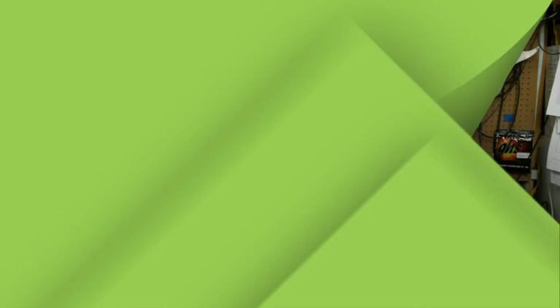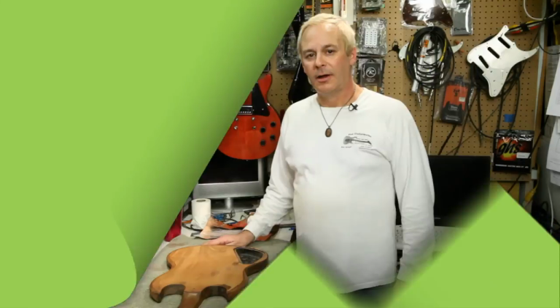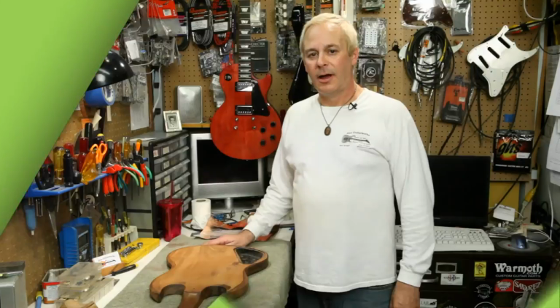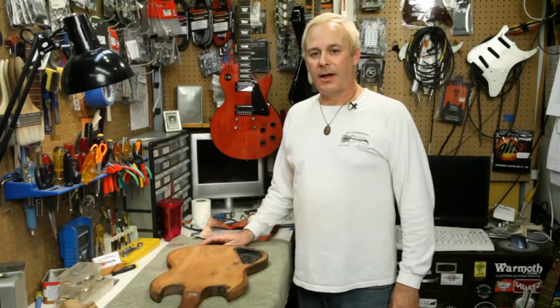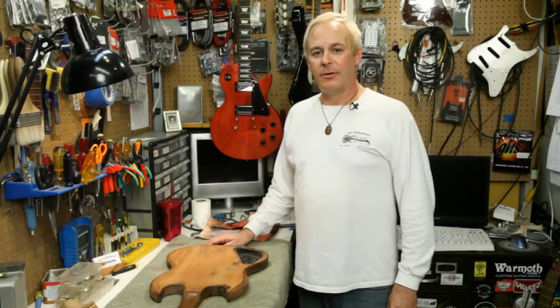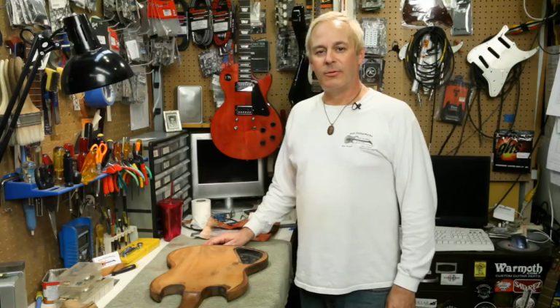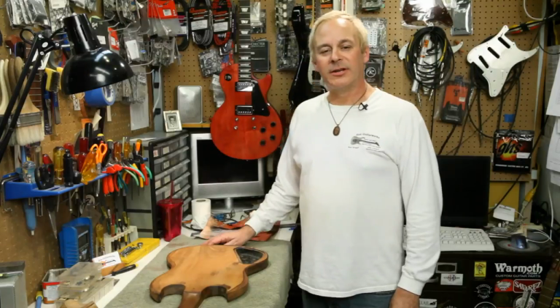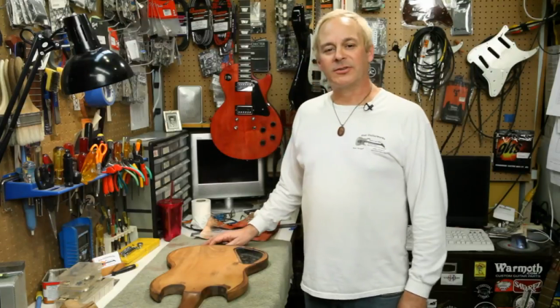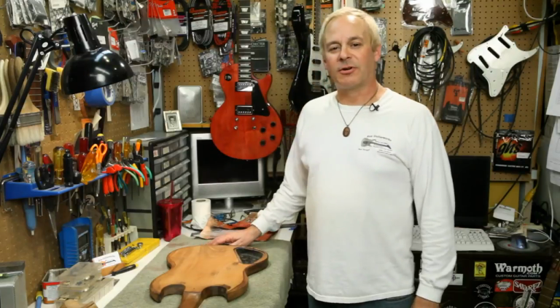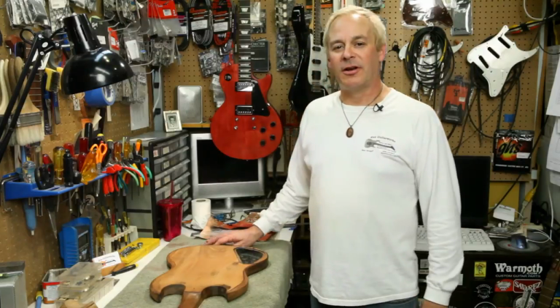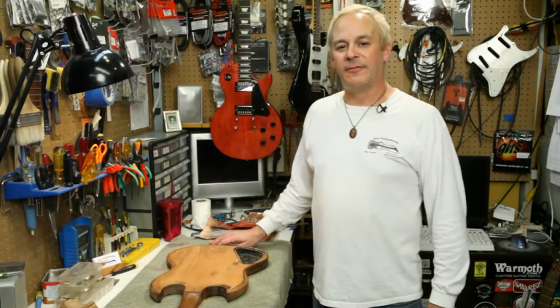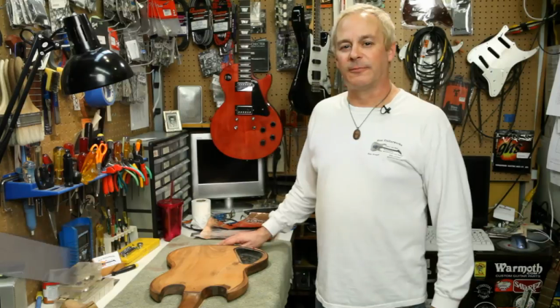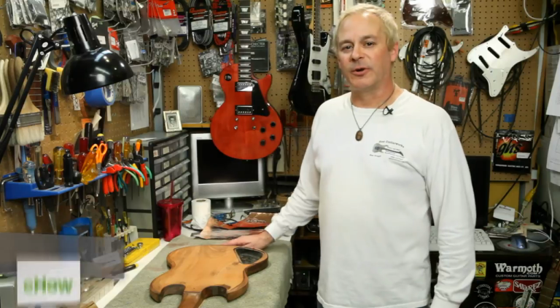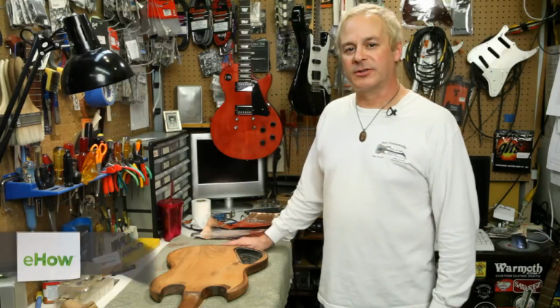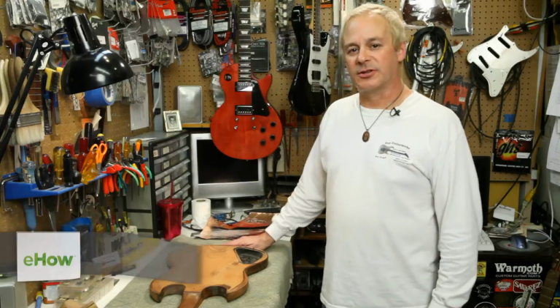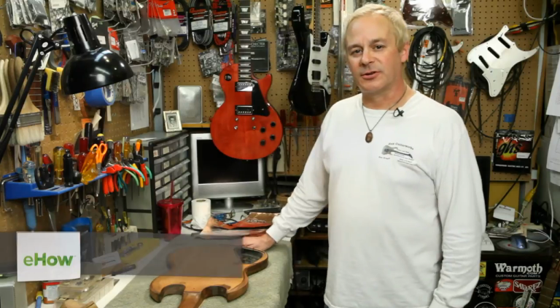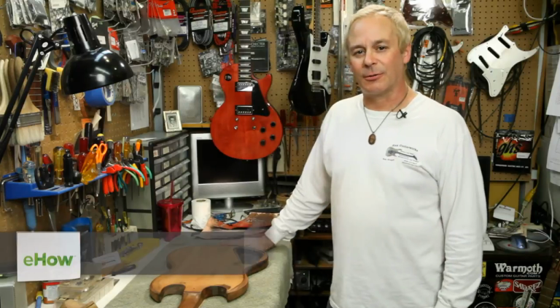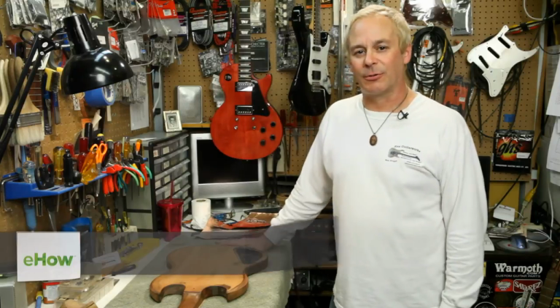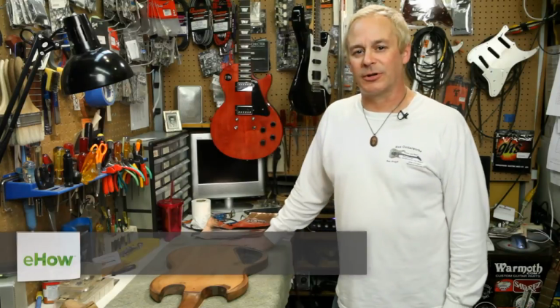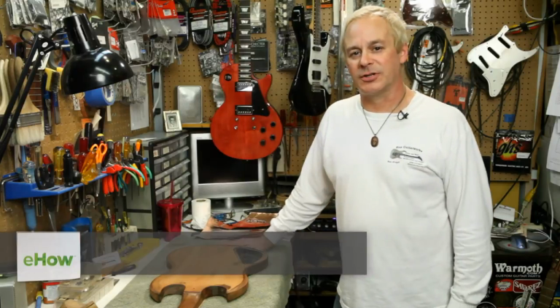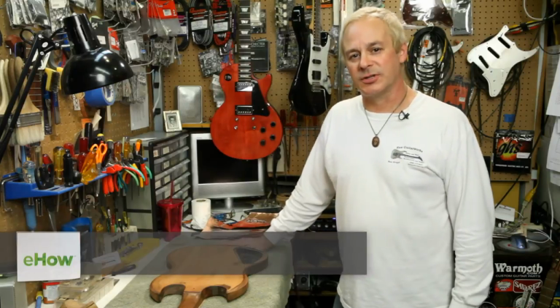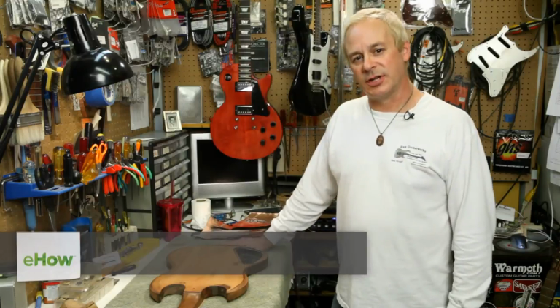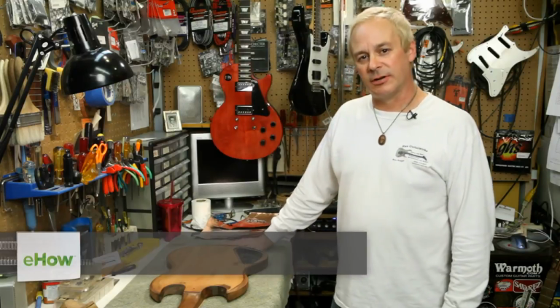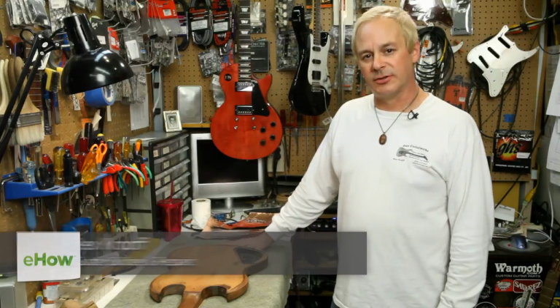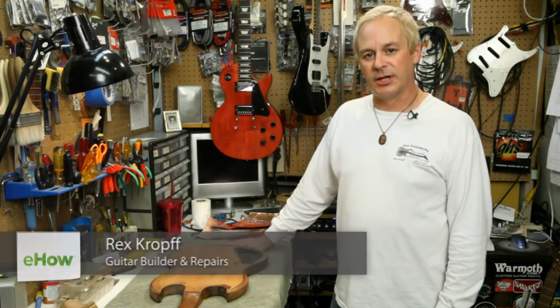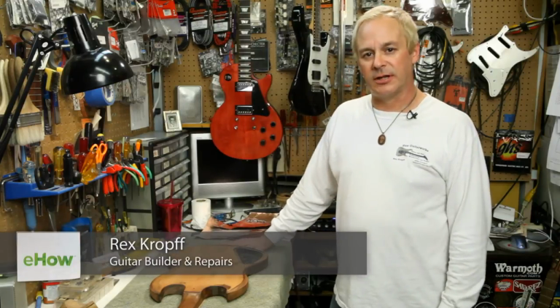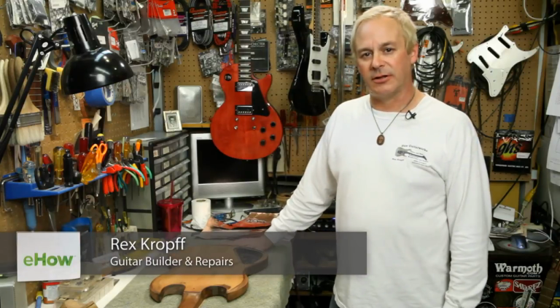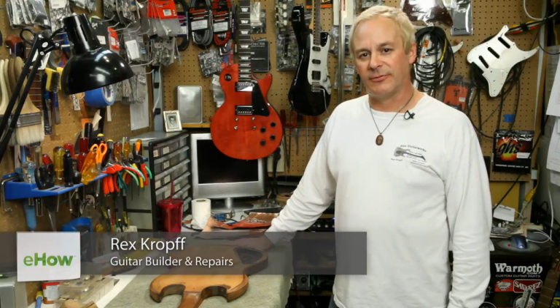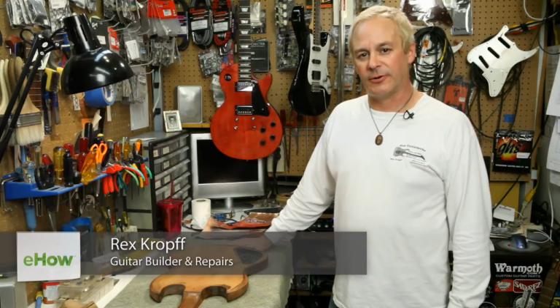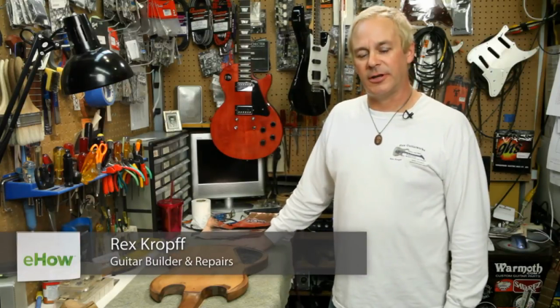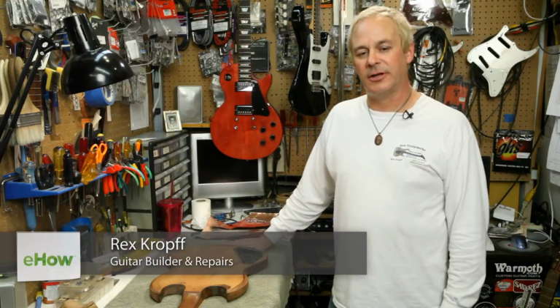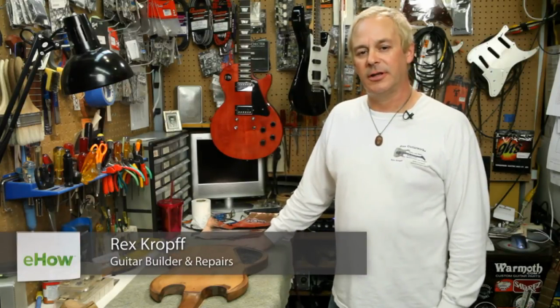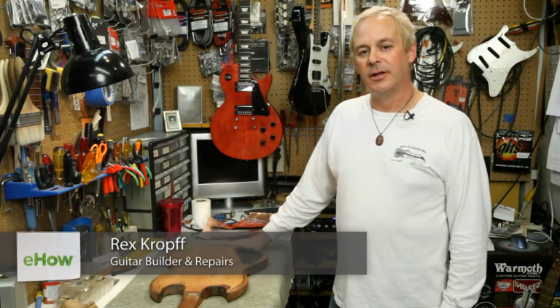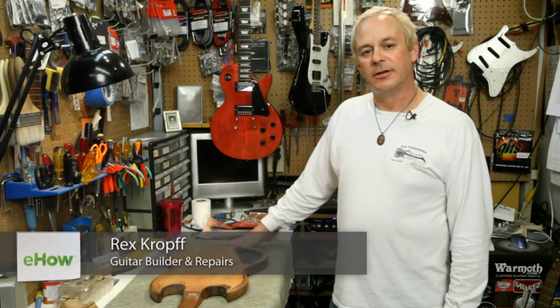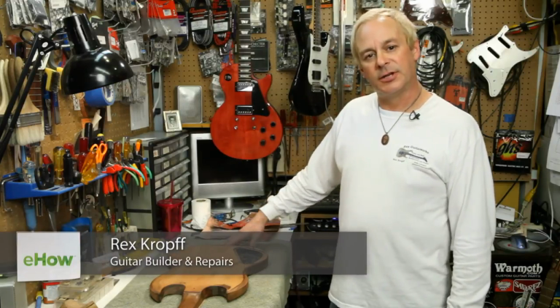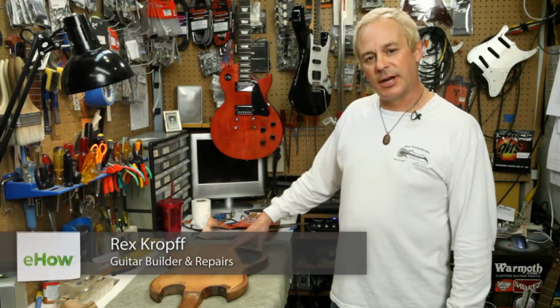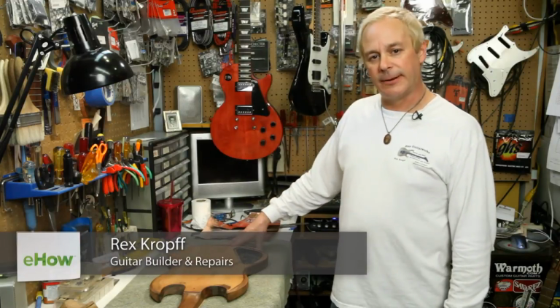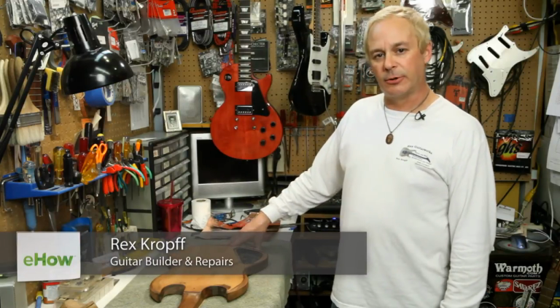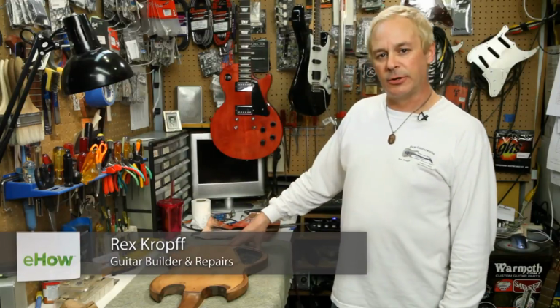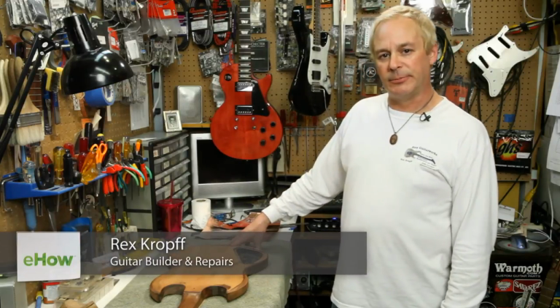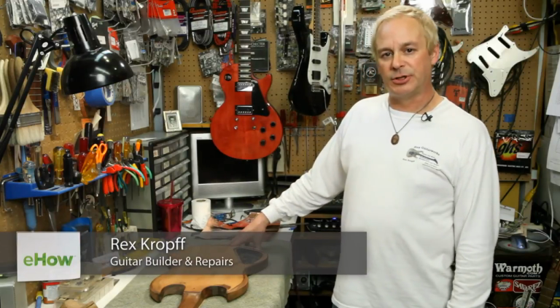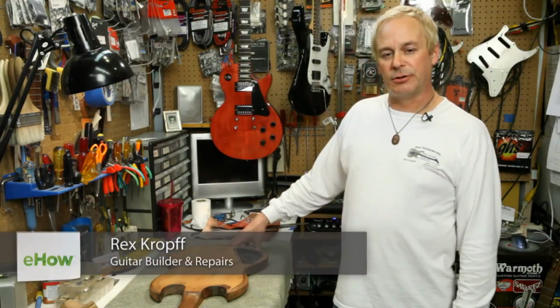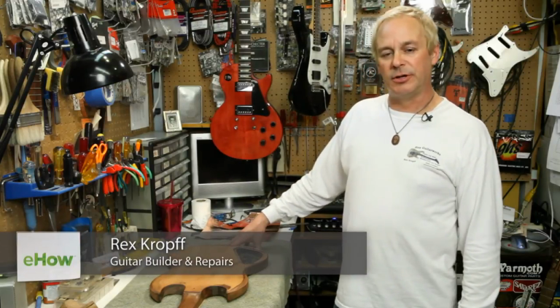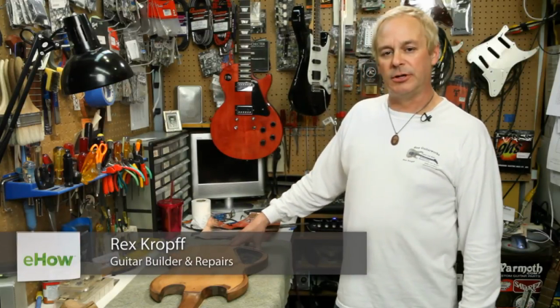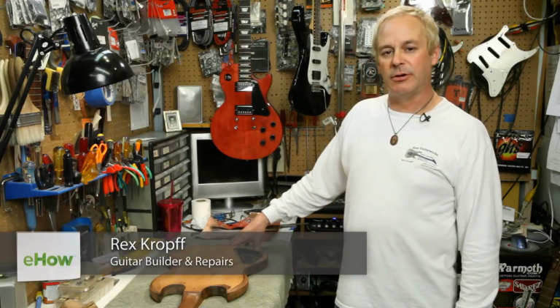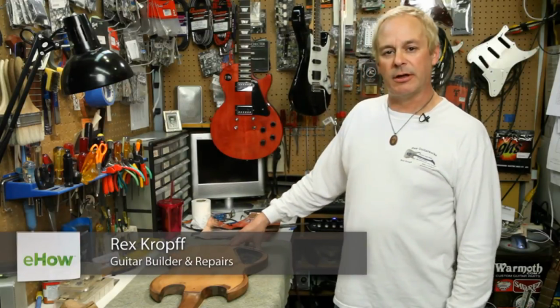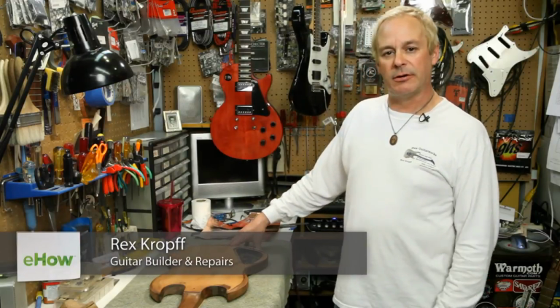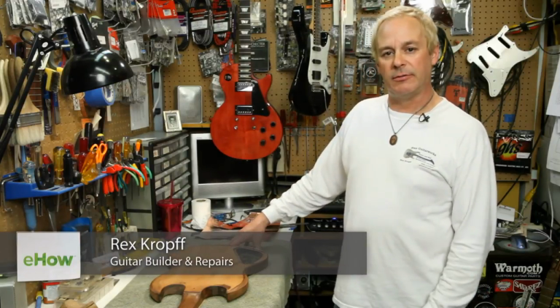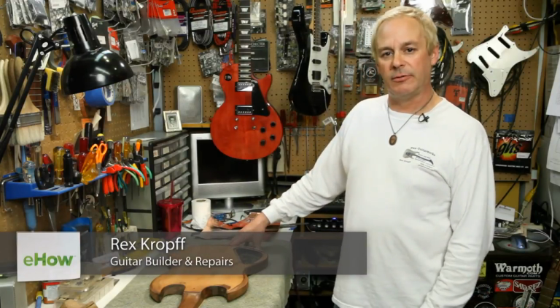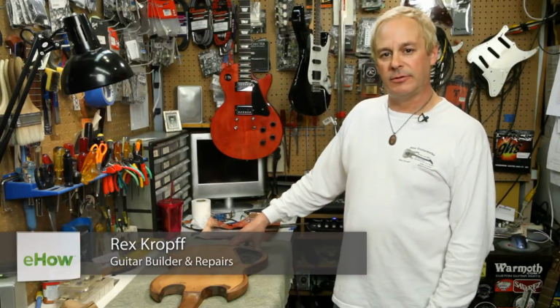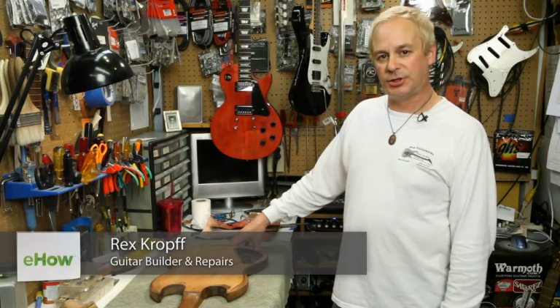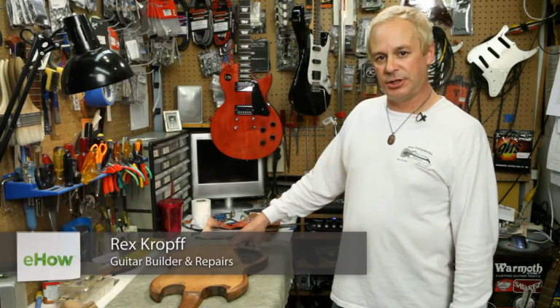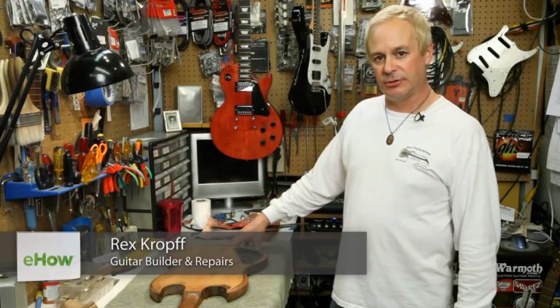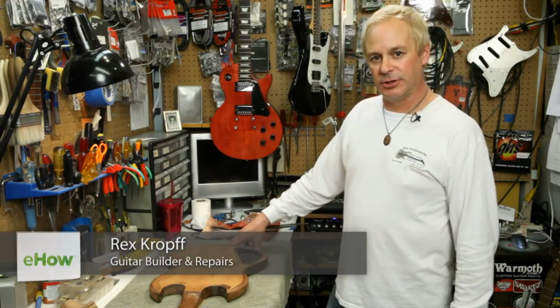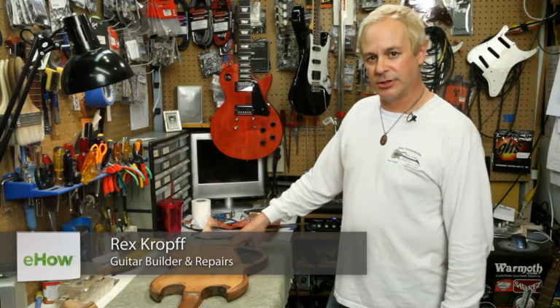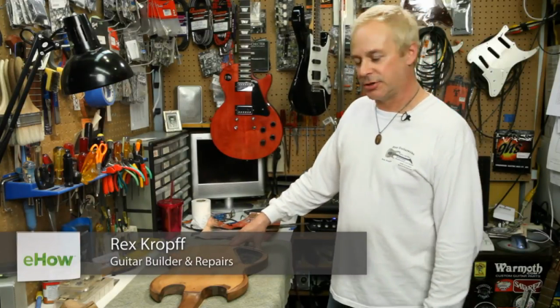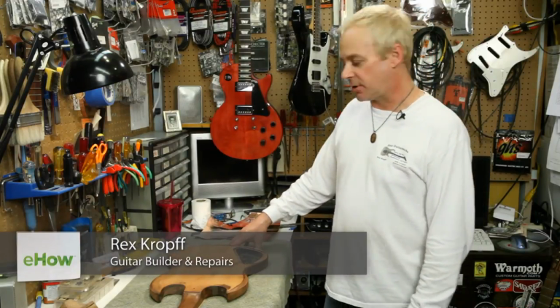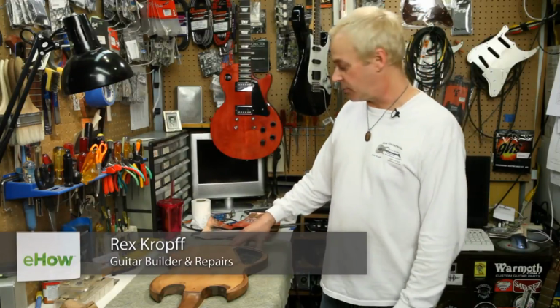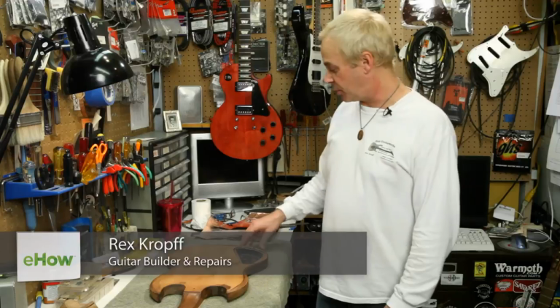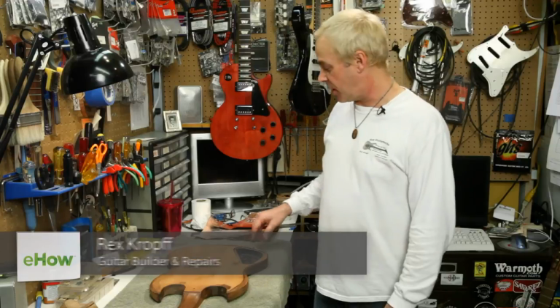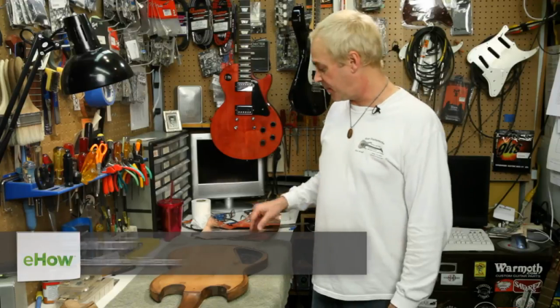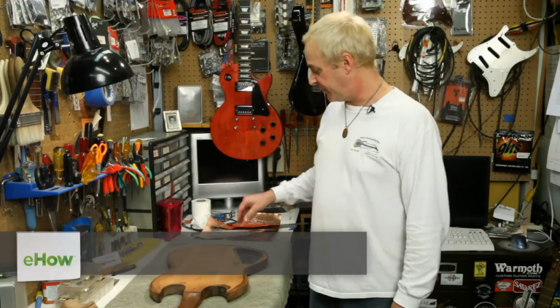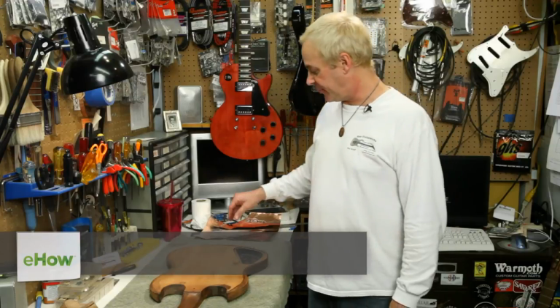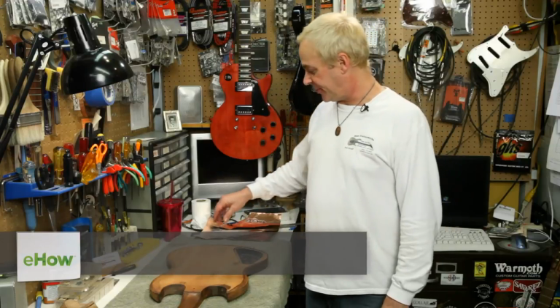Hi, Rex Croft from Rex Guitar Works in San Jose, California. Today I'm going to be showing you how to shield a guitar with copper foil.